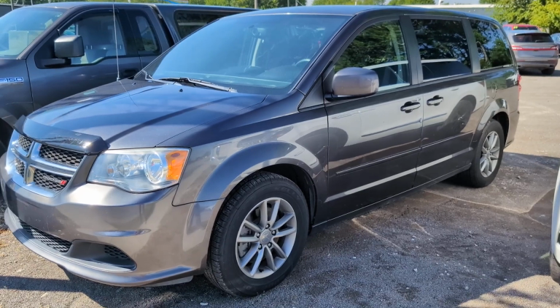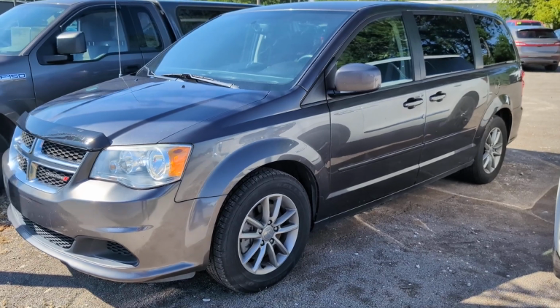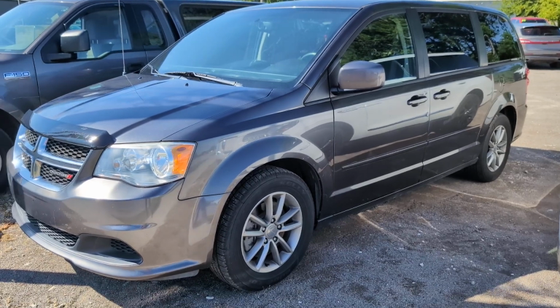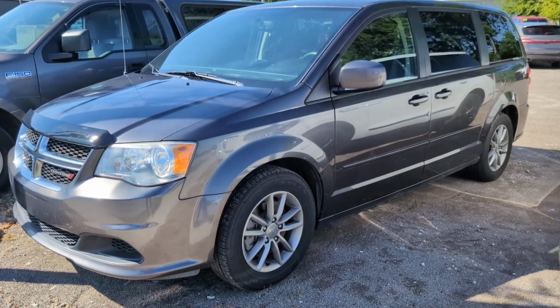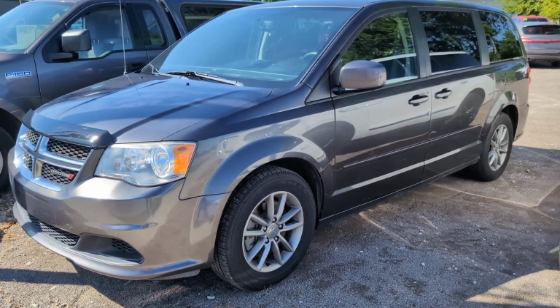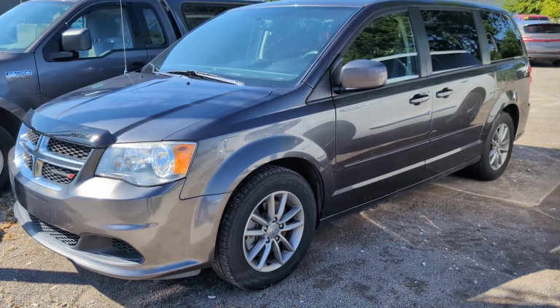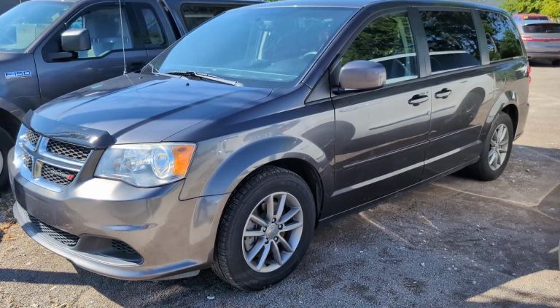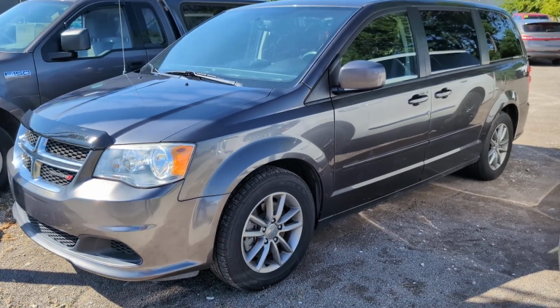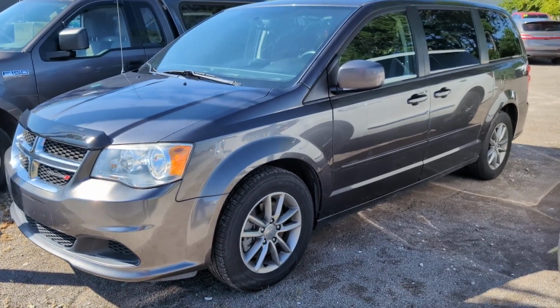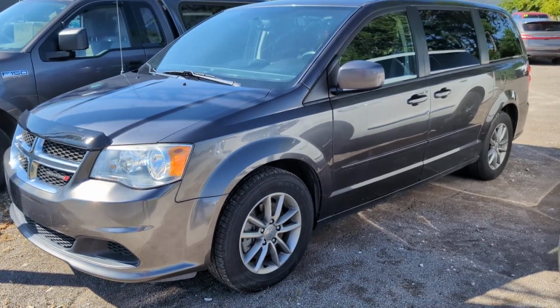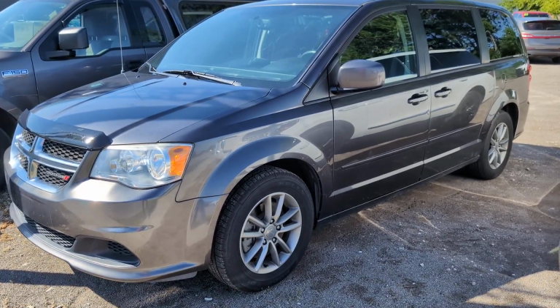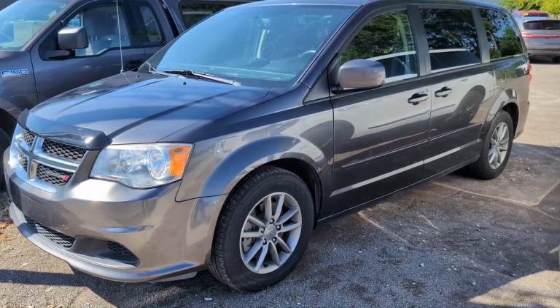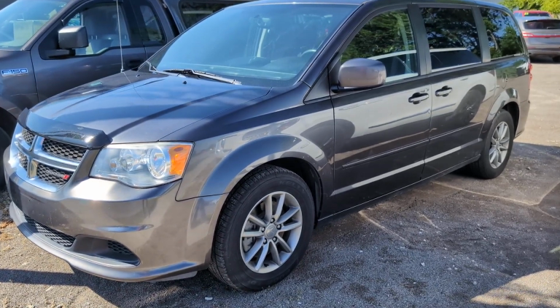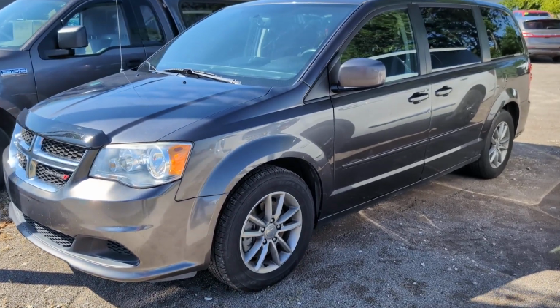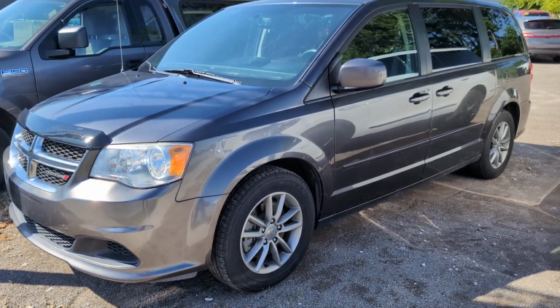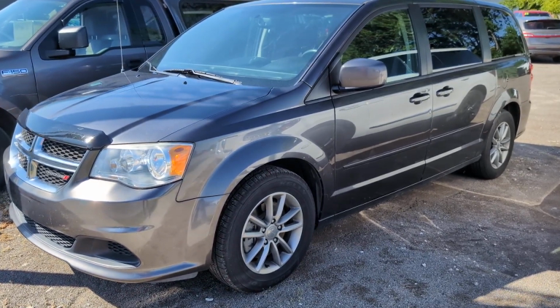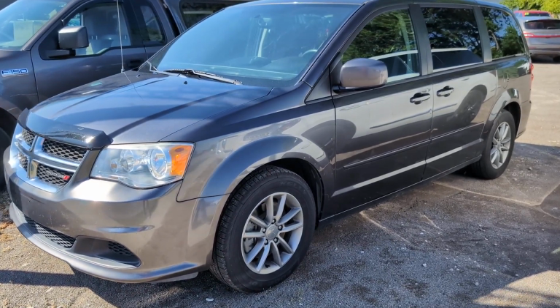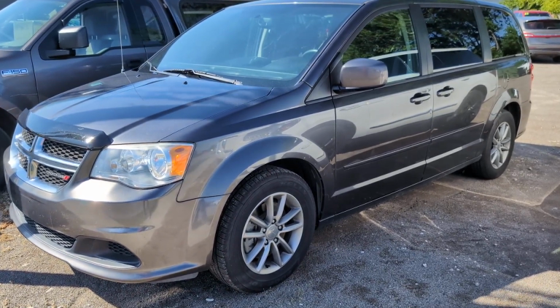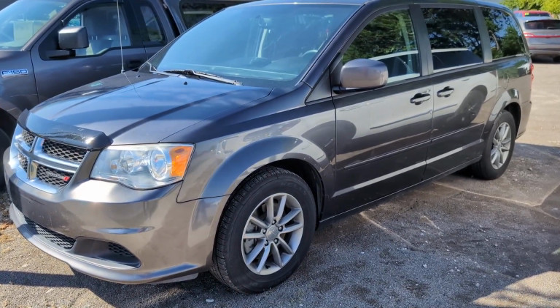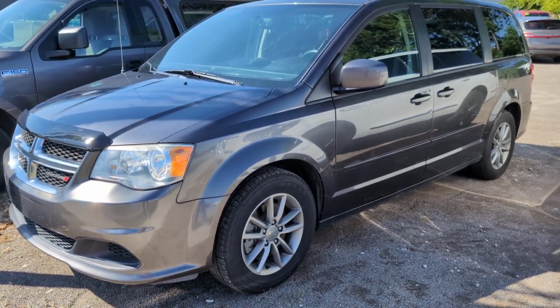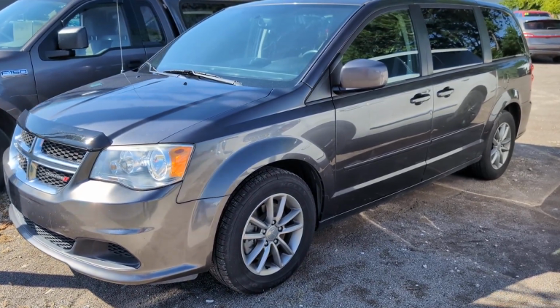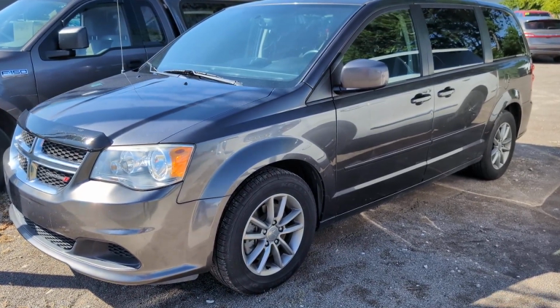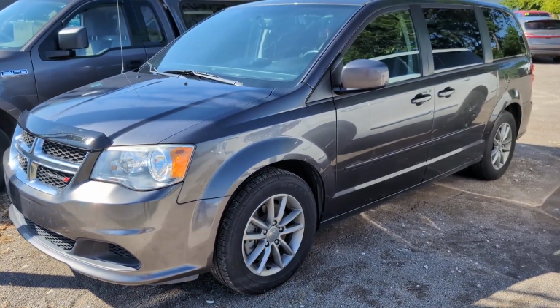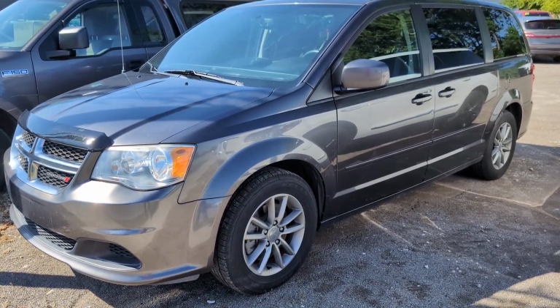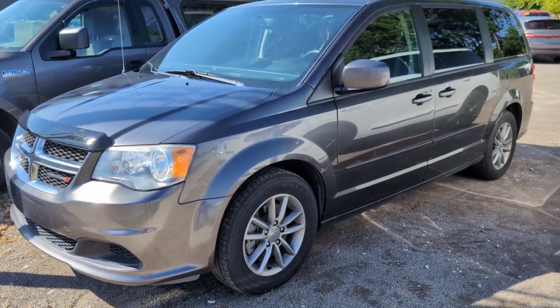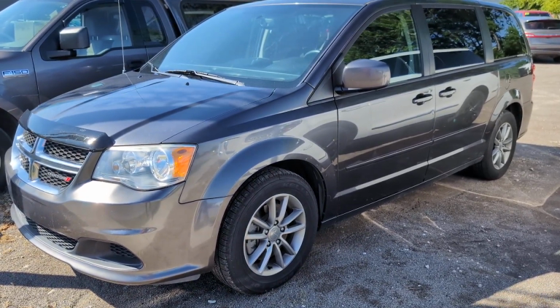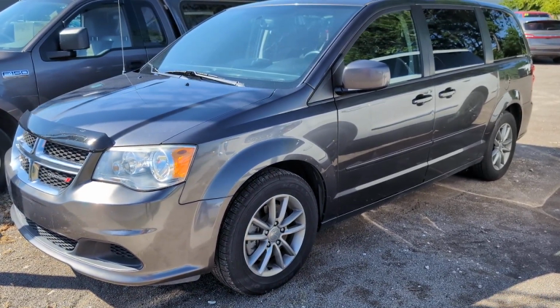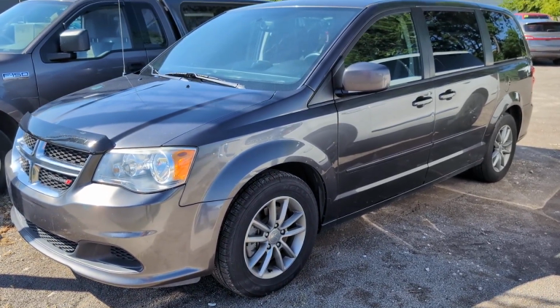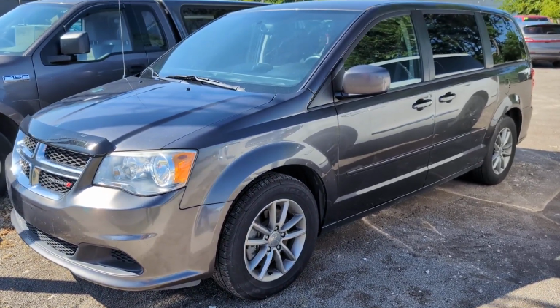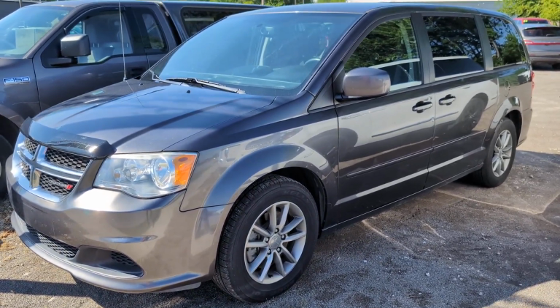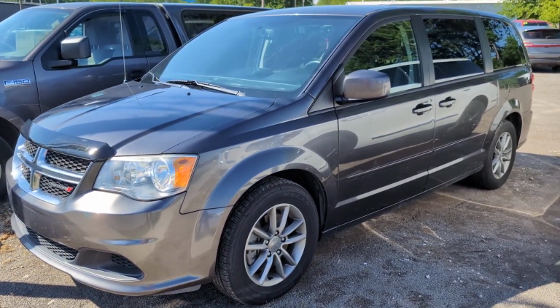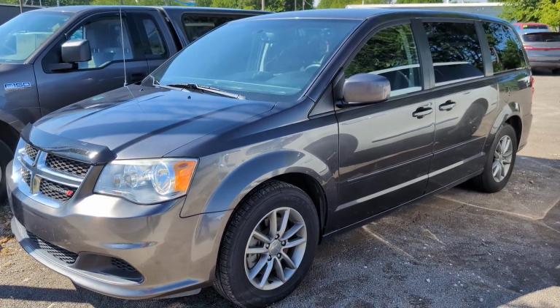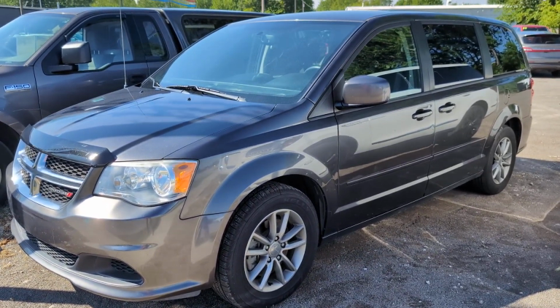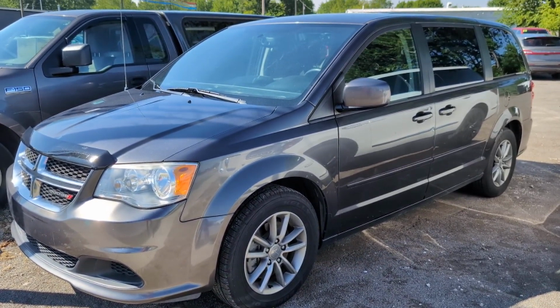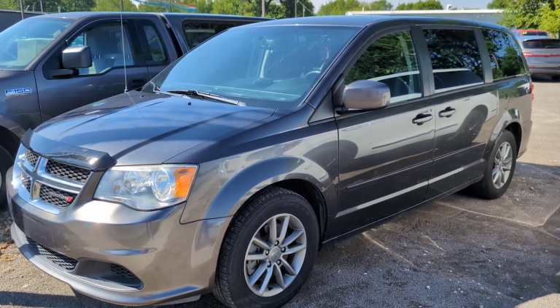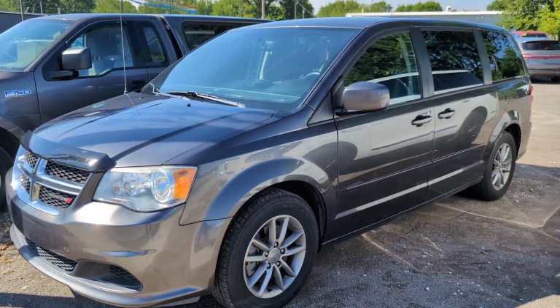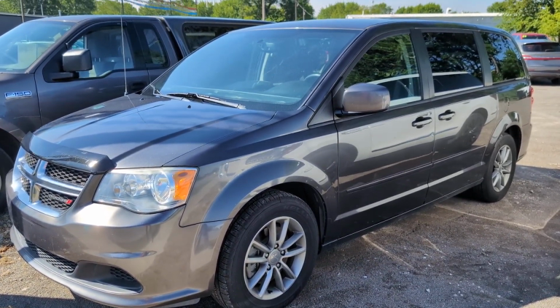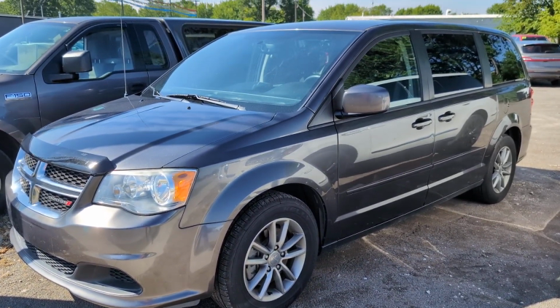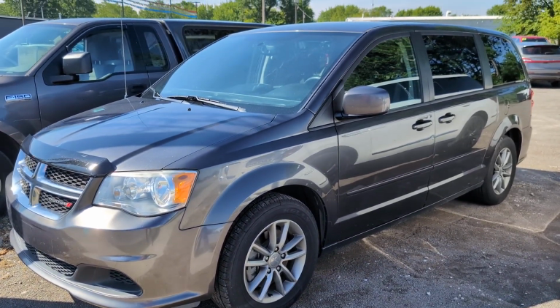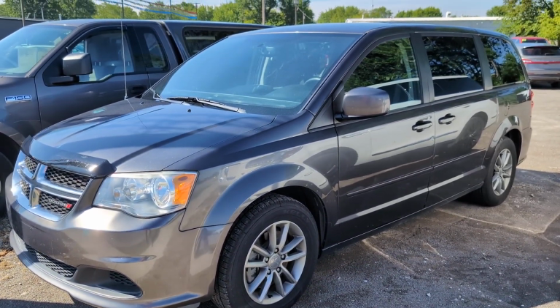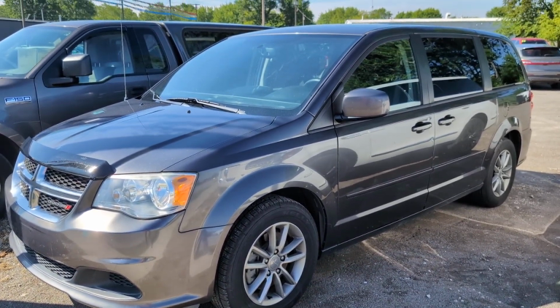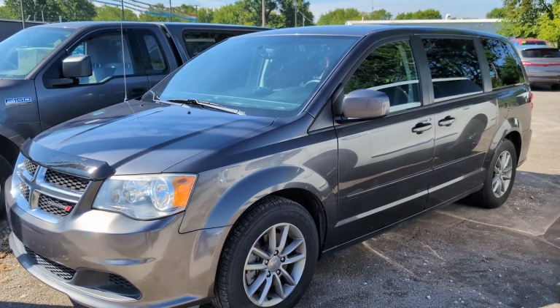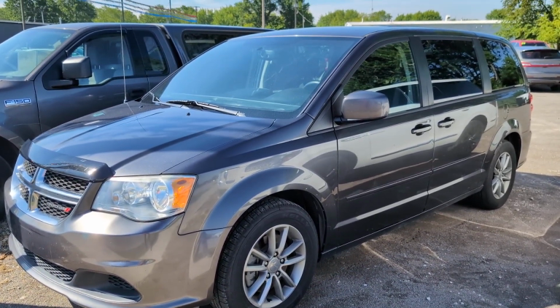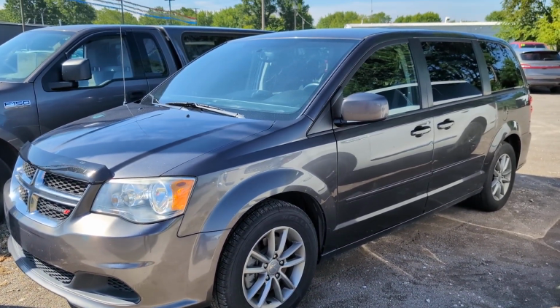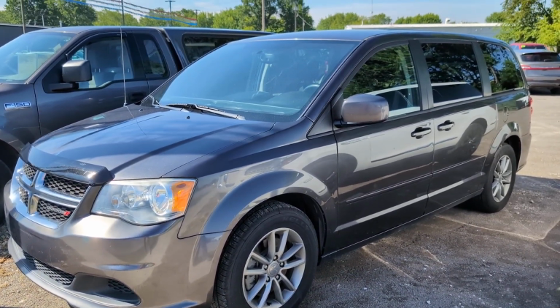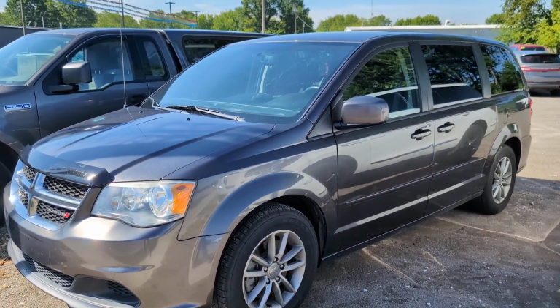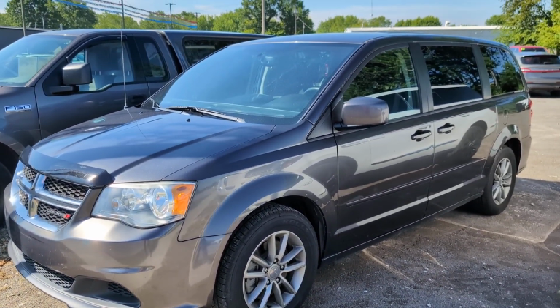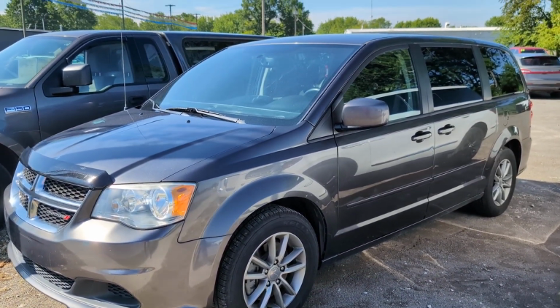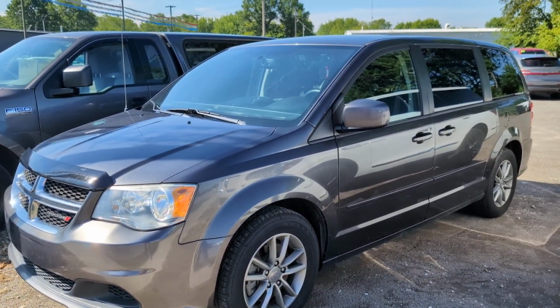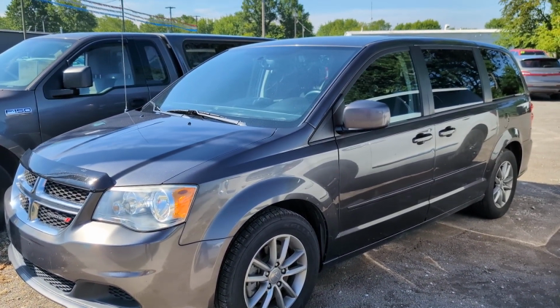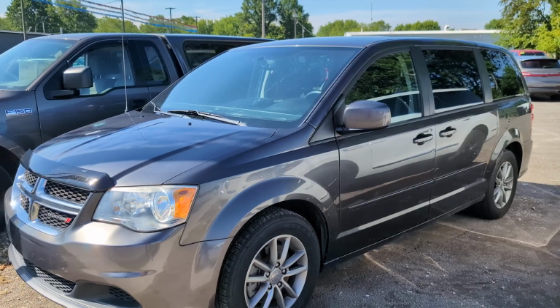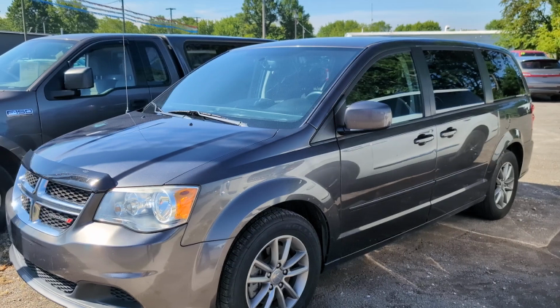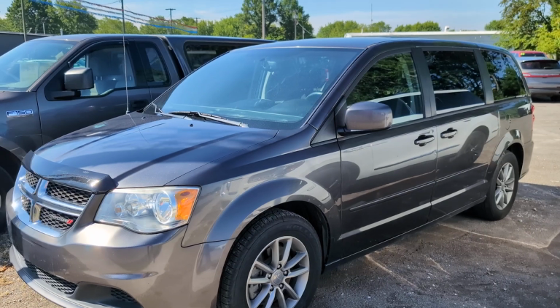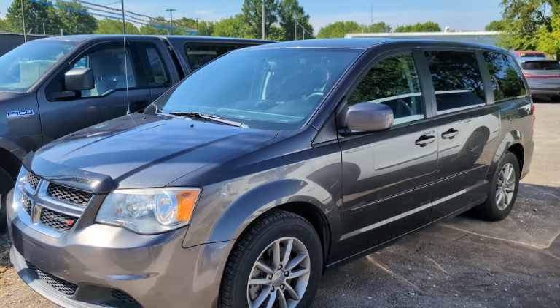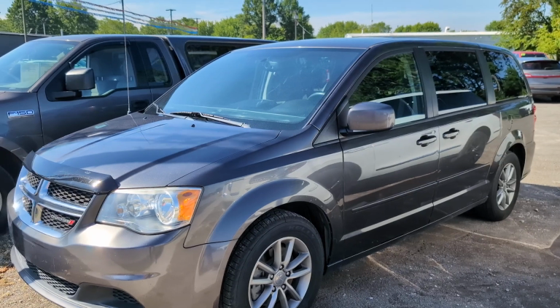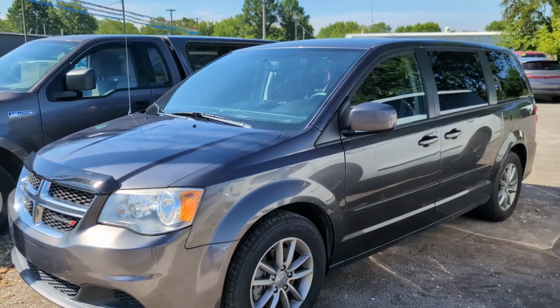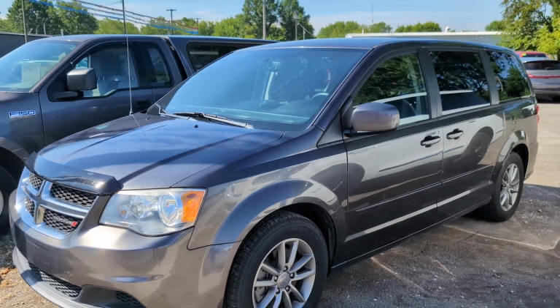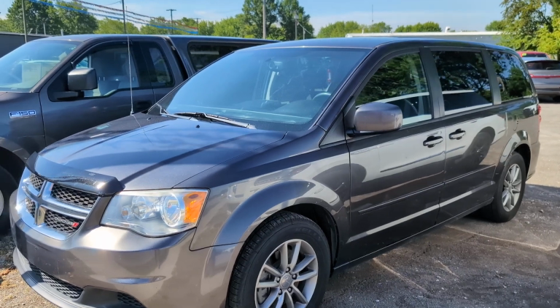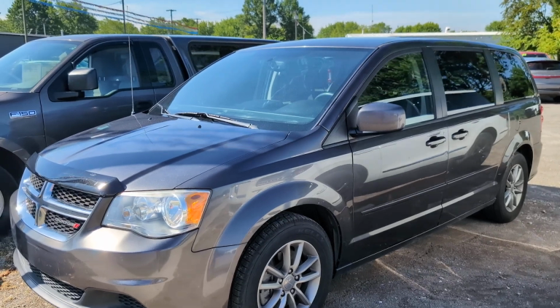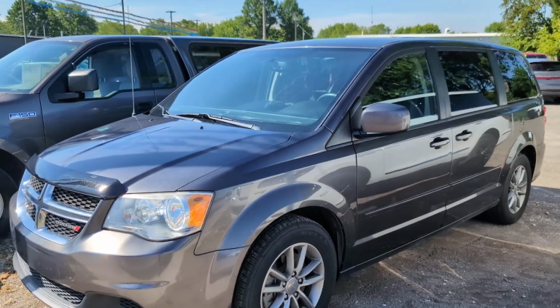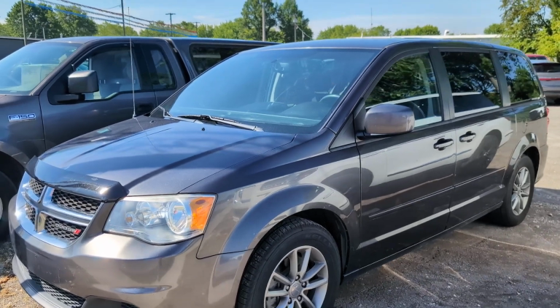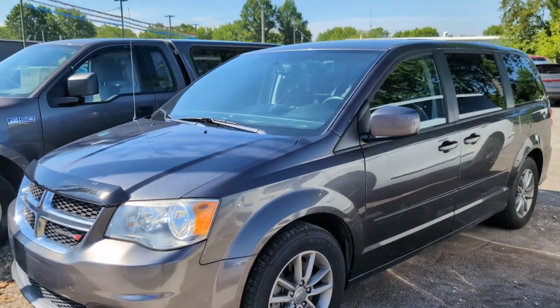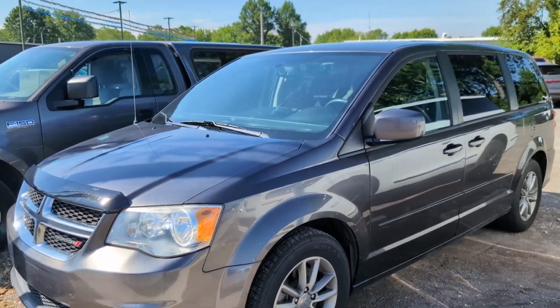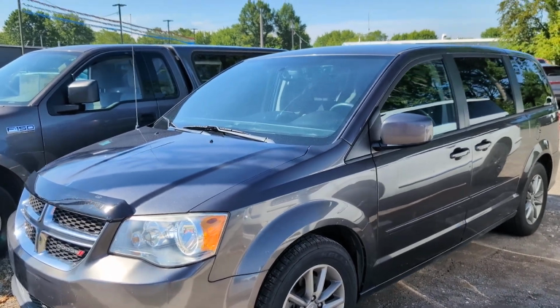Hi, this is Gabe at Statewide Ford taking you on a video walk around of our Dodge Grand Caravan. Let's check it out and see what this vehicle has to offer.